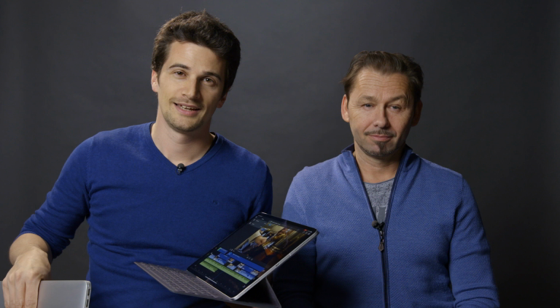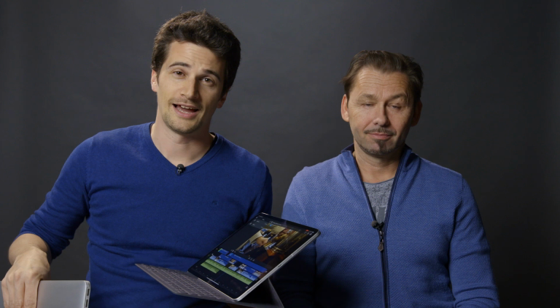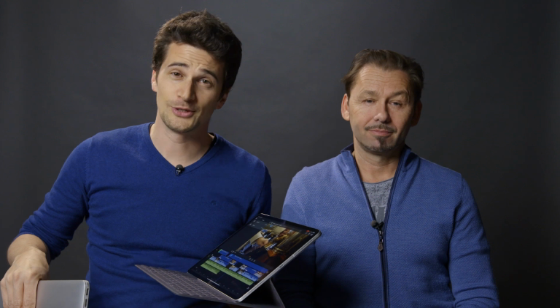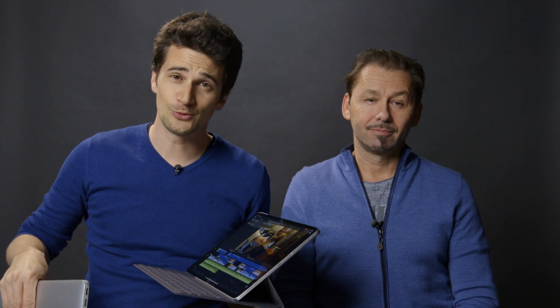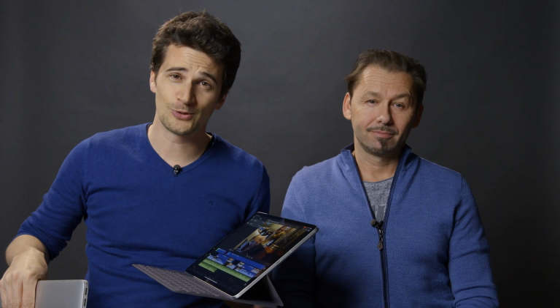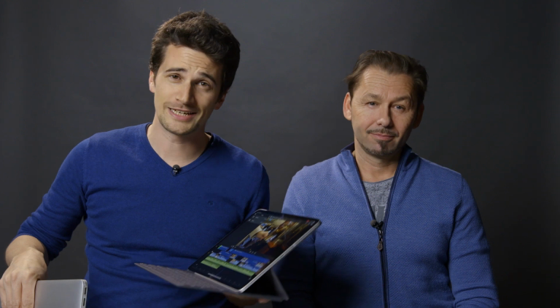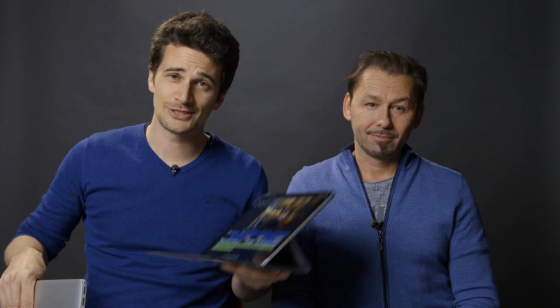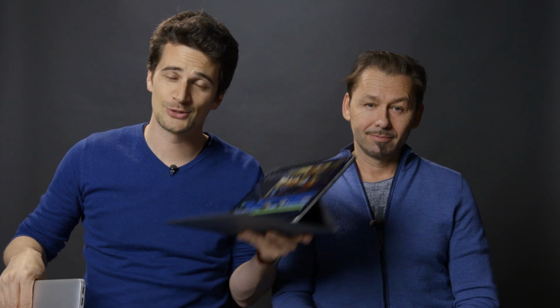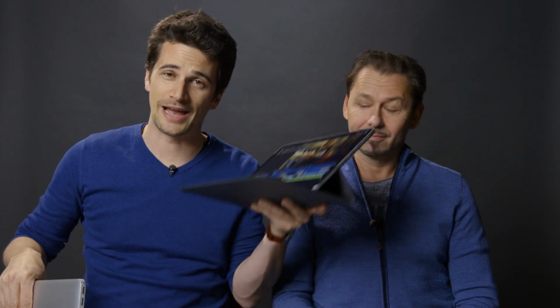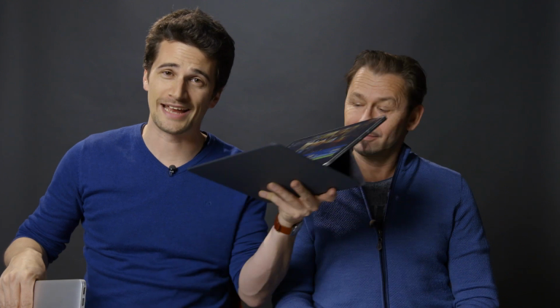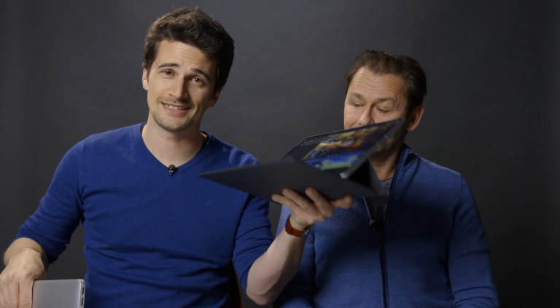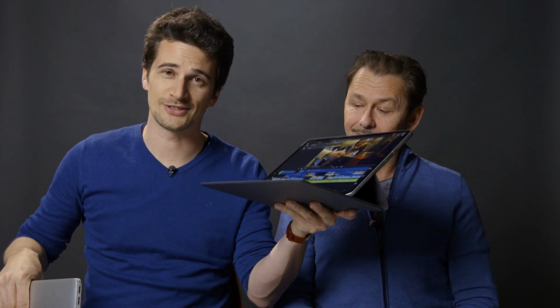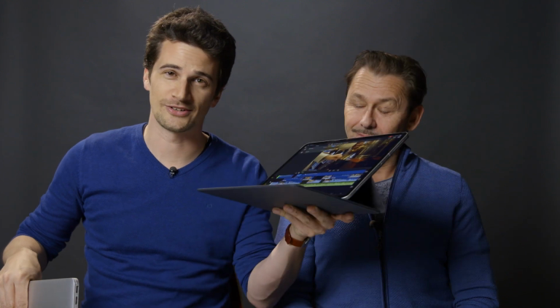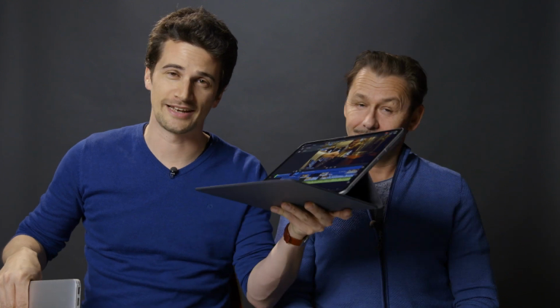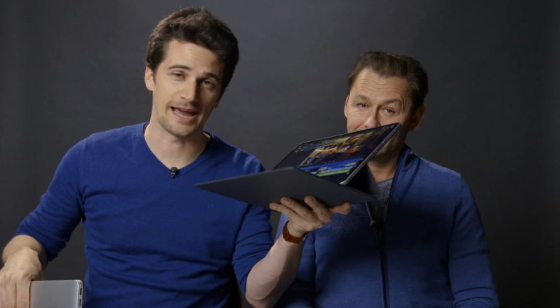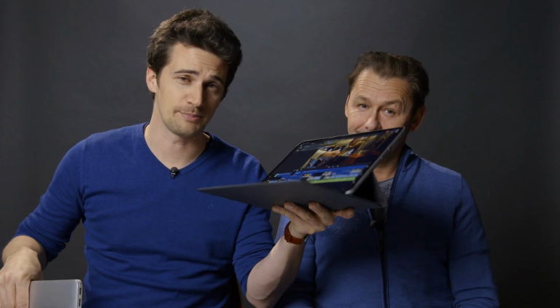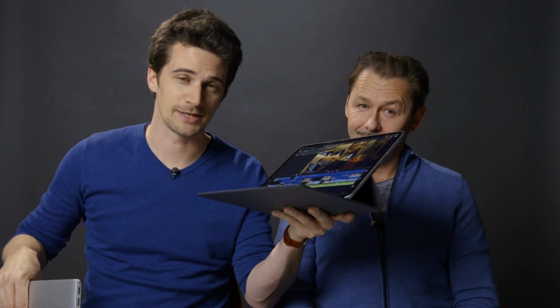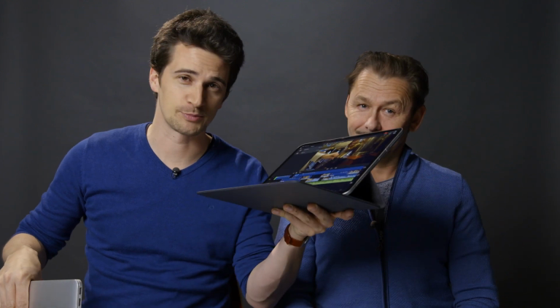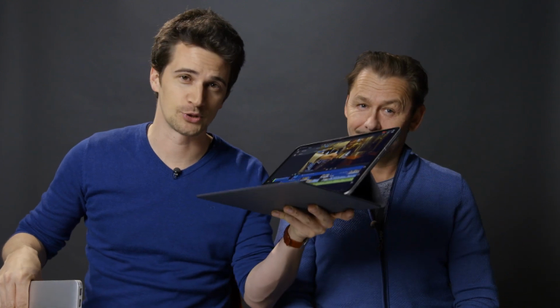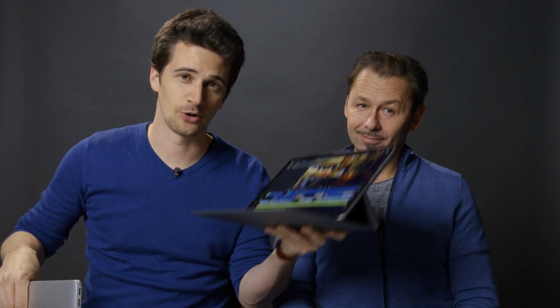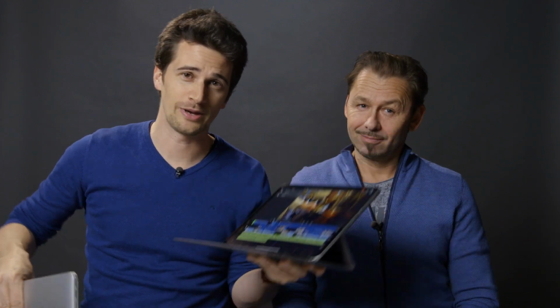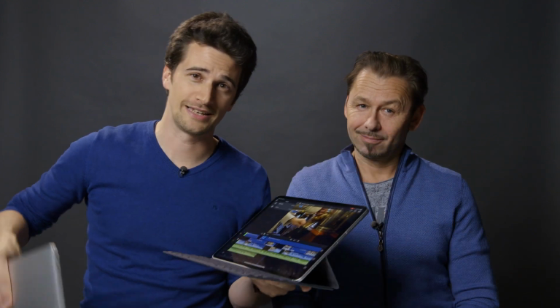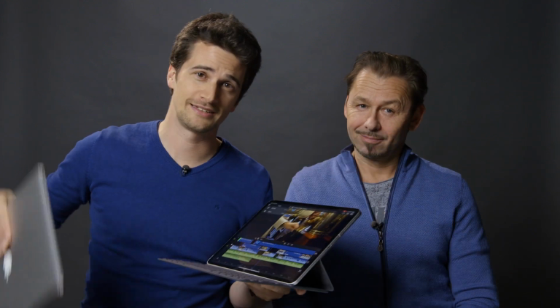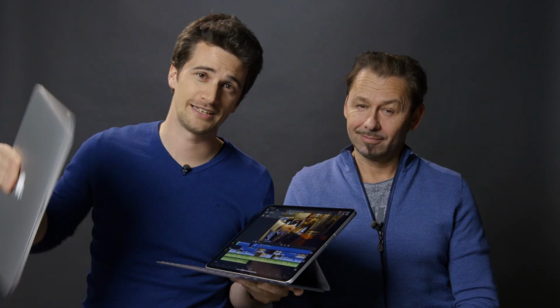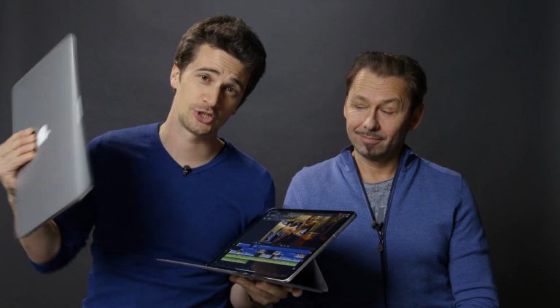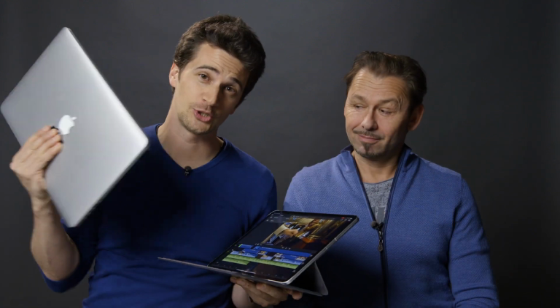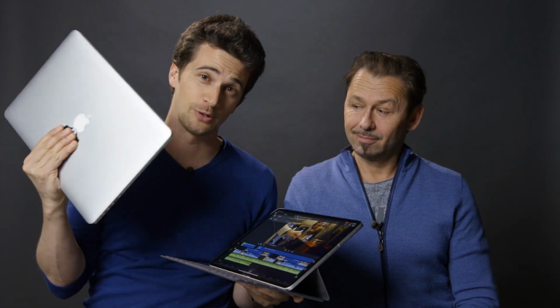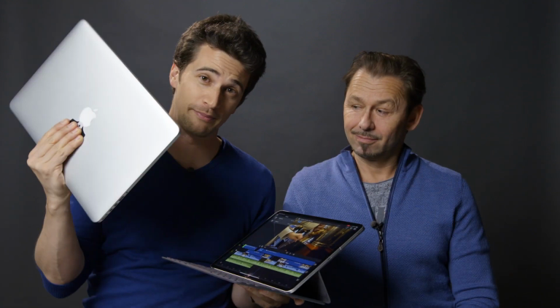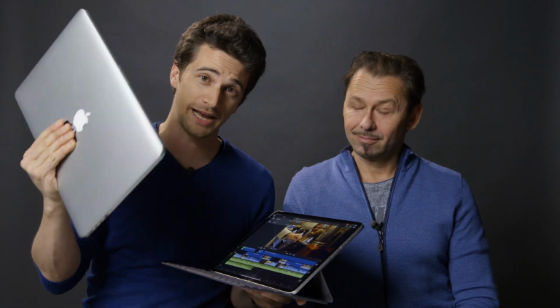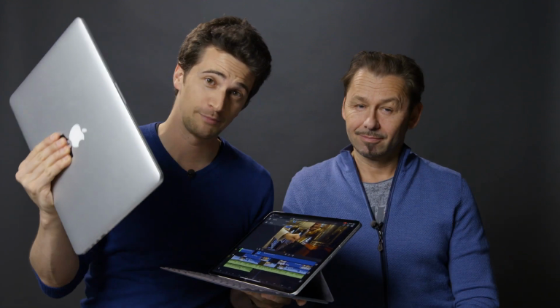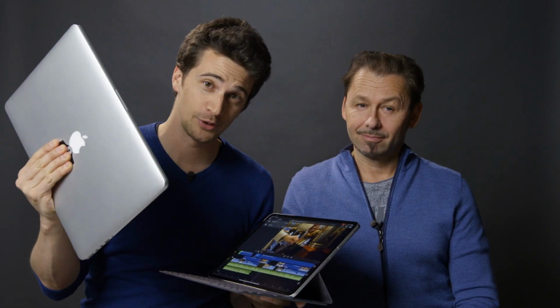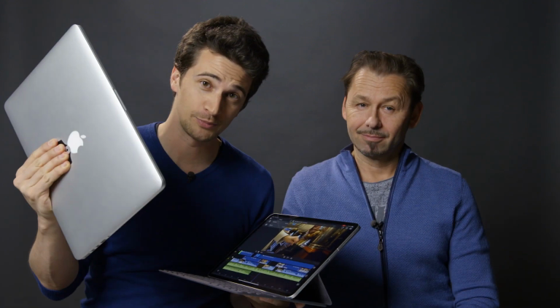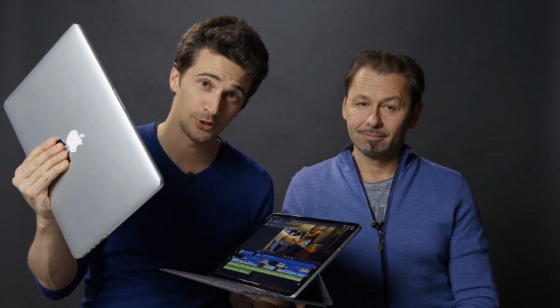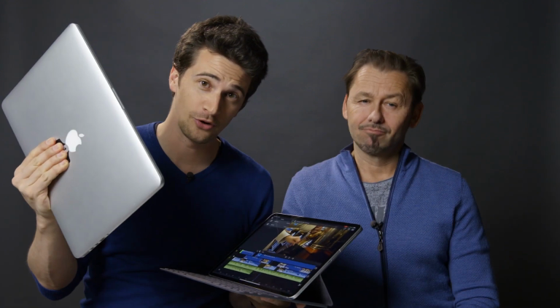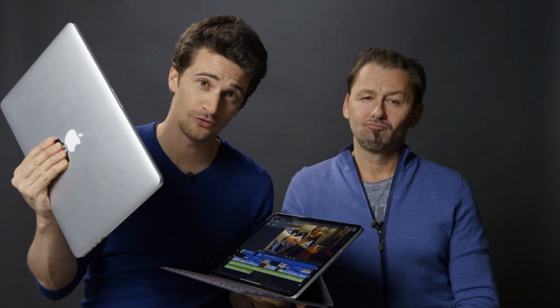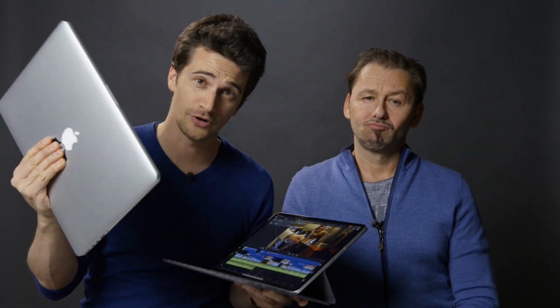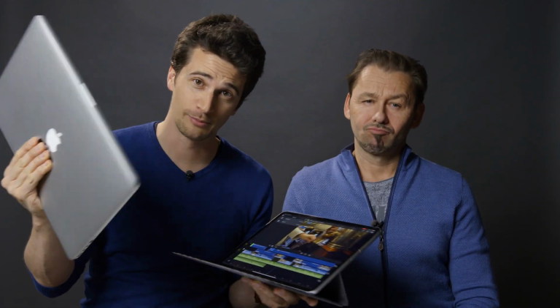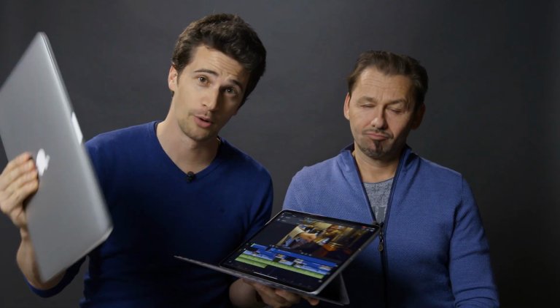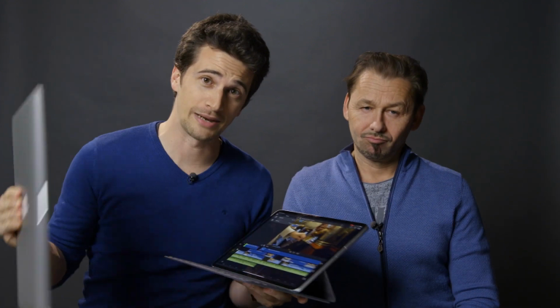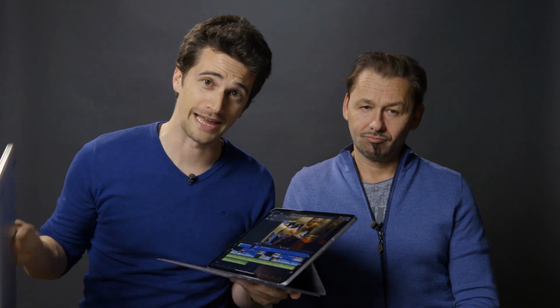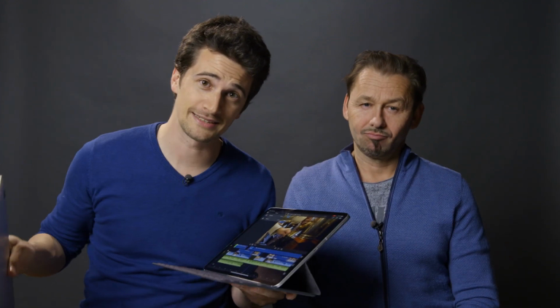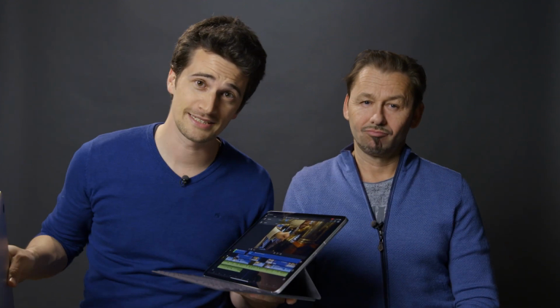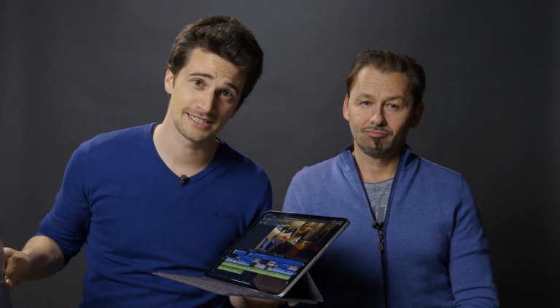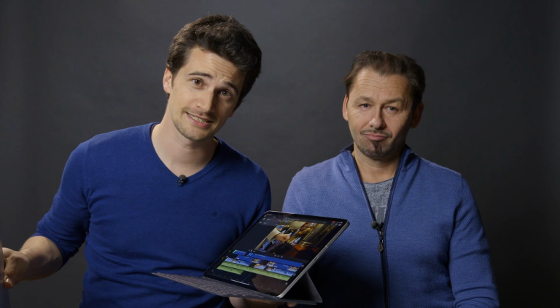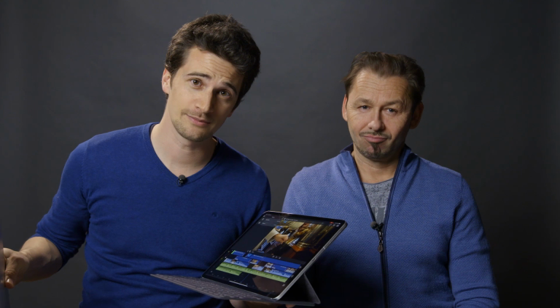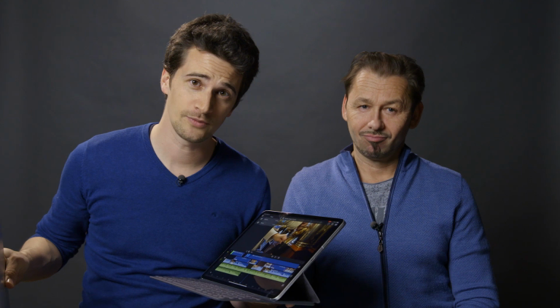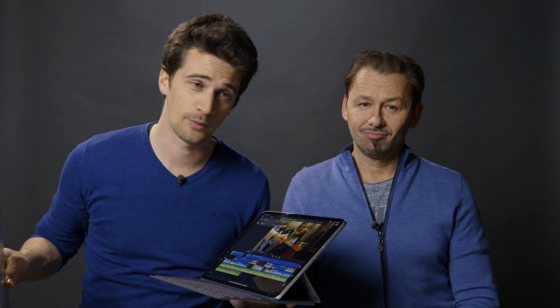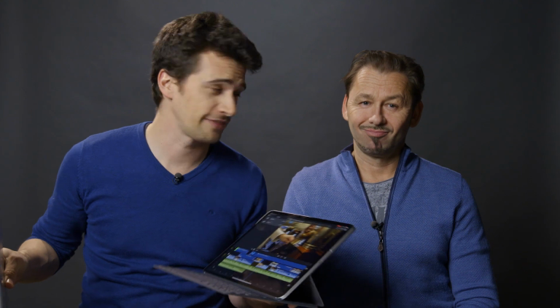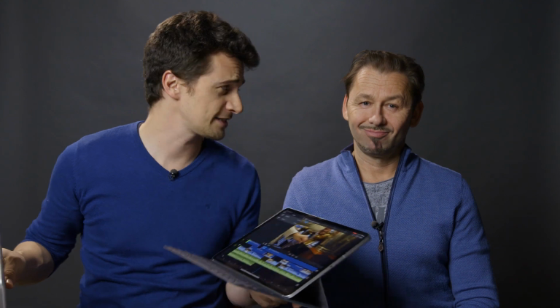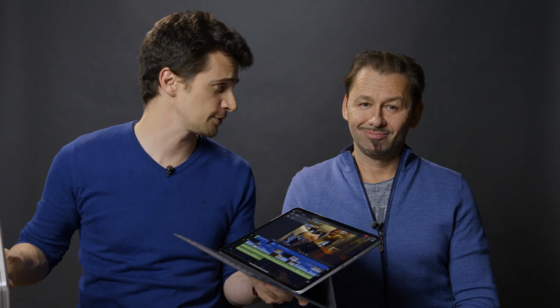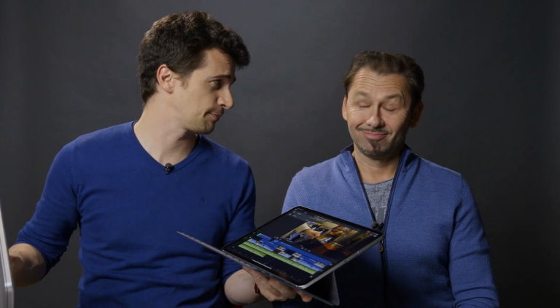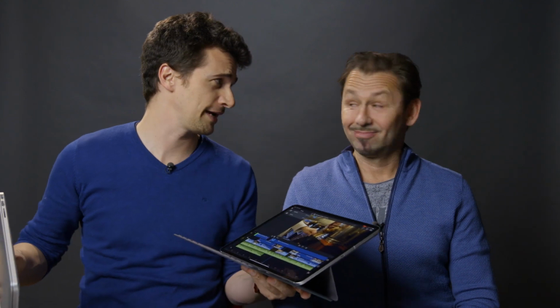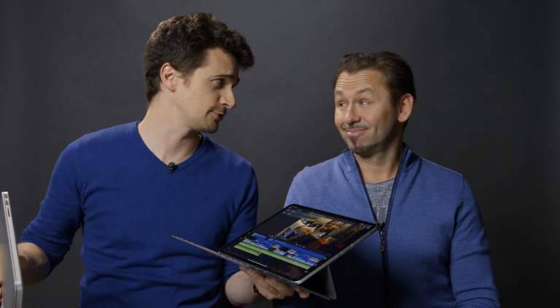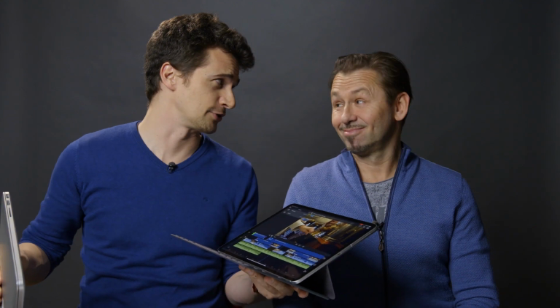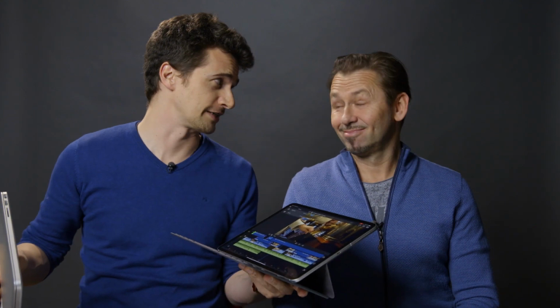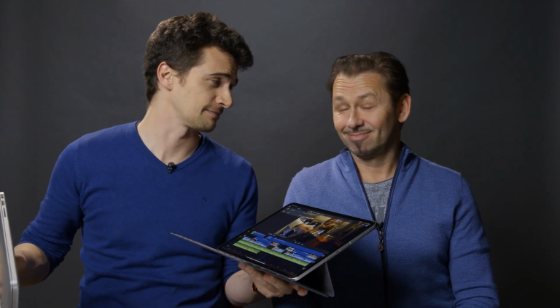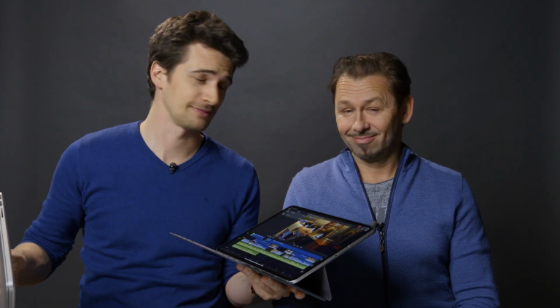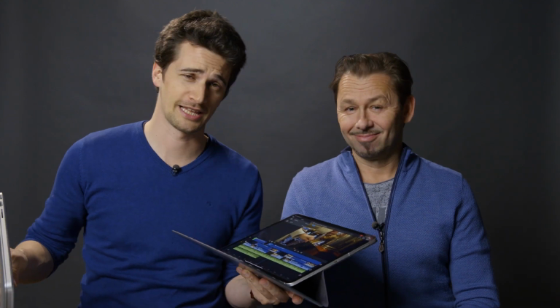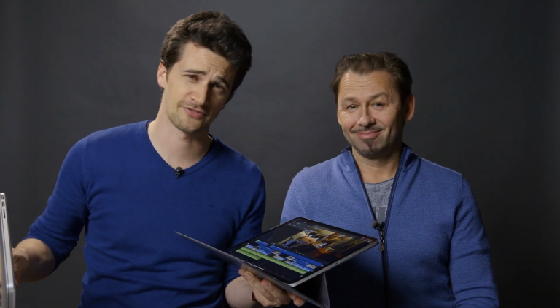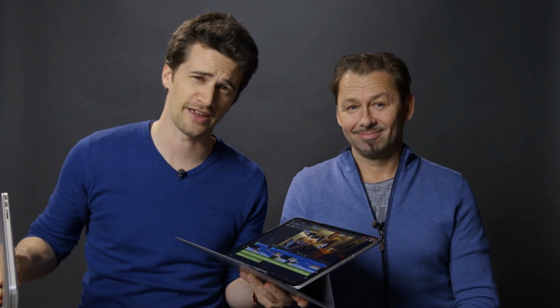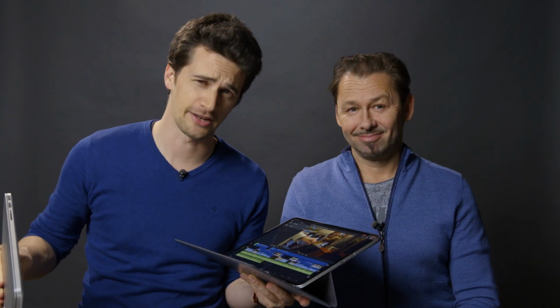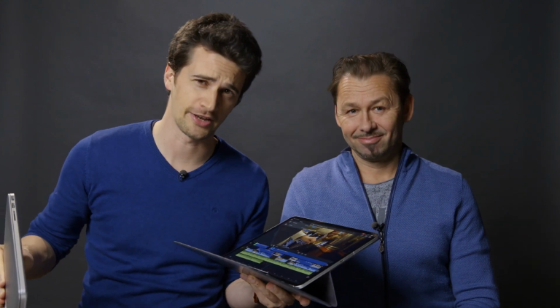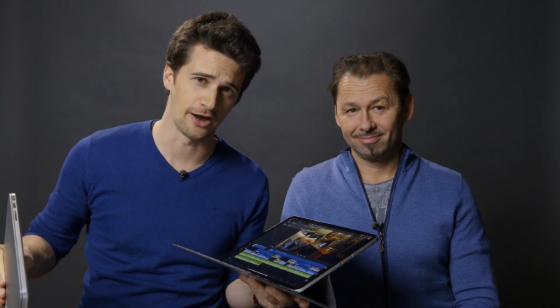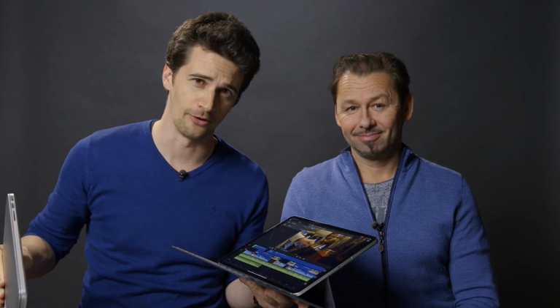Are you ready to edit on an iPad Pro and ditch your MacBook Pro for a mobile editing system? Well, that's what Pedro did. Let's find out how.